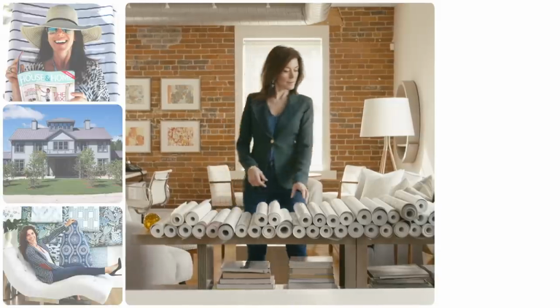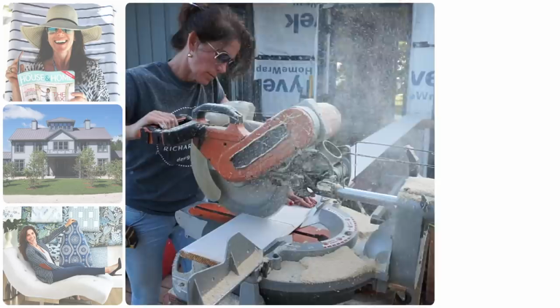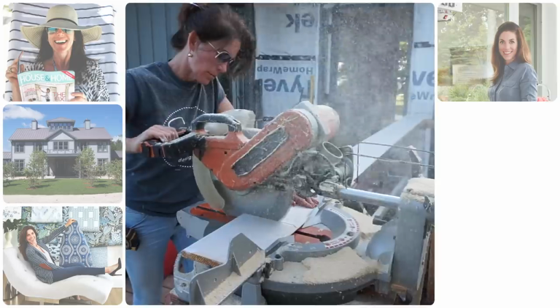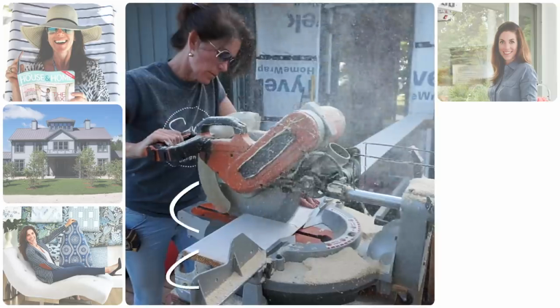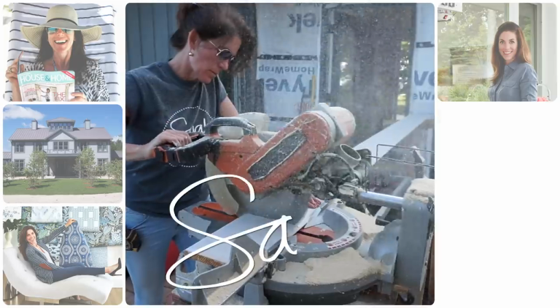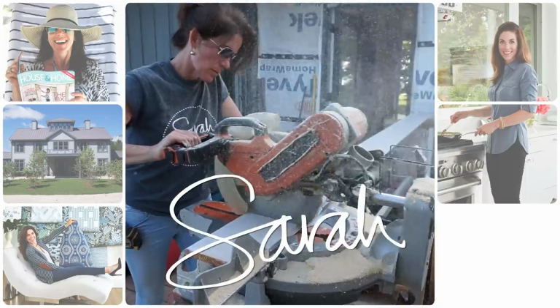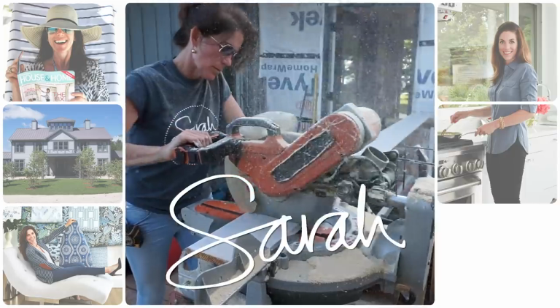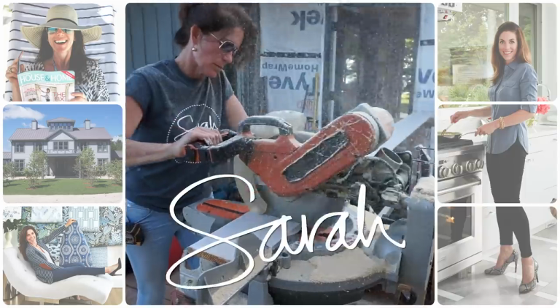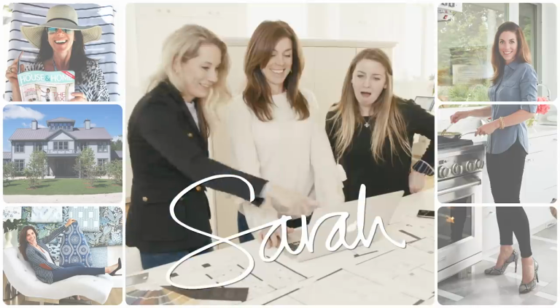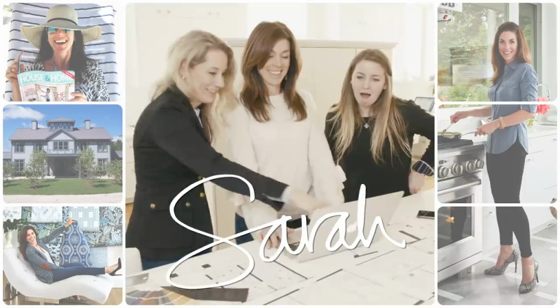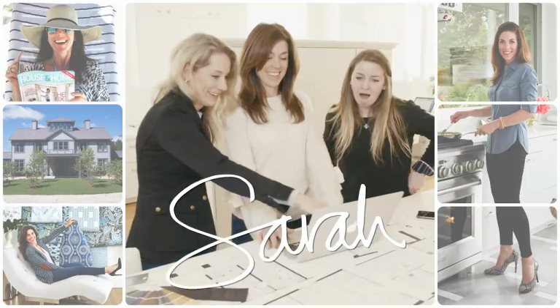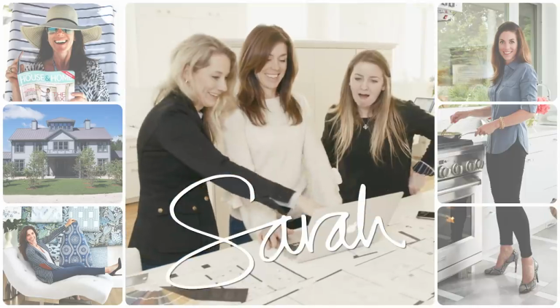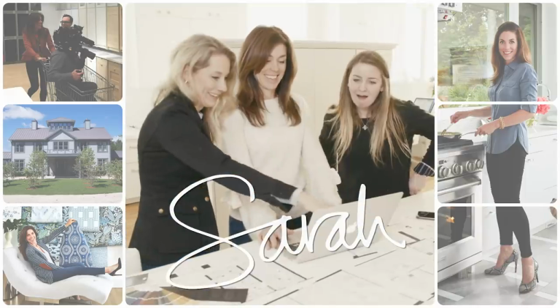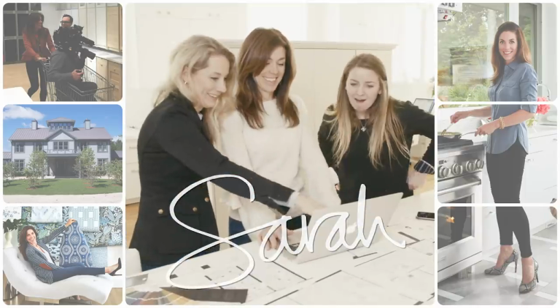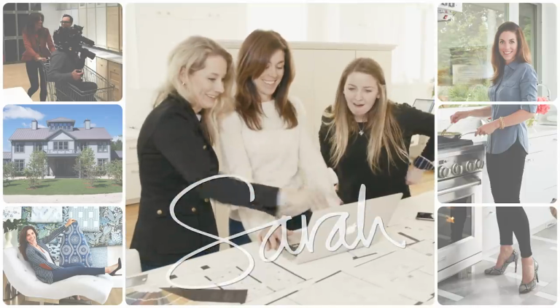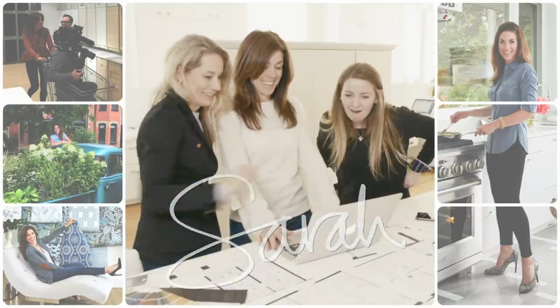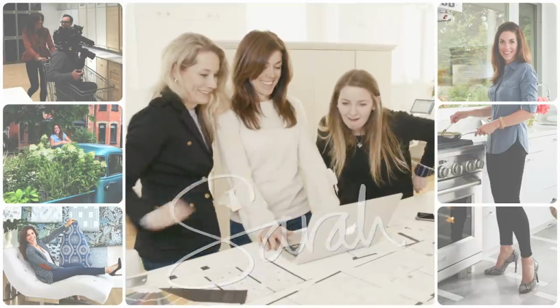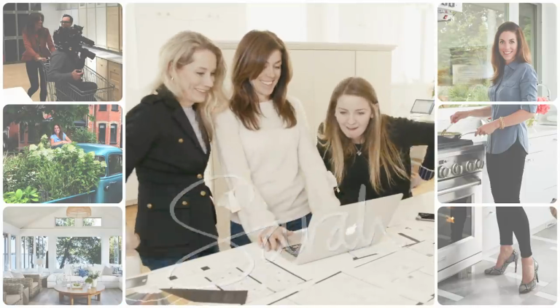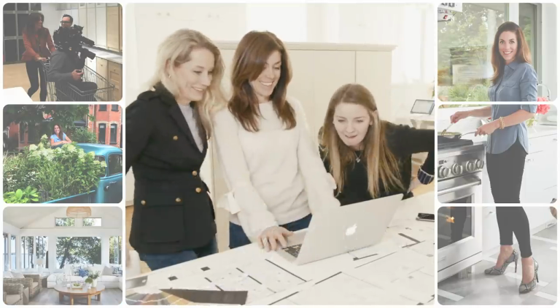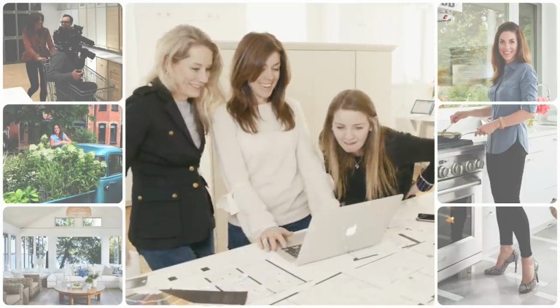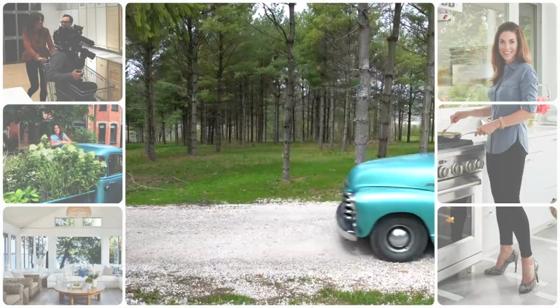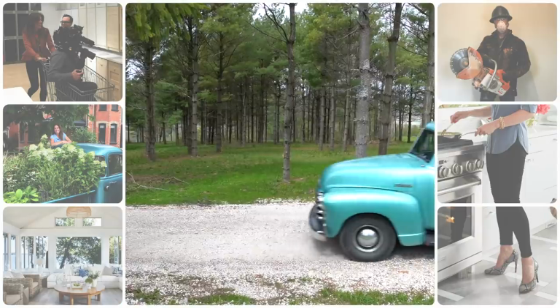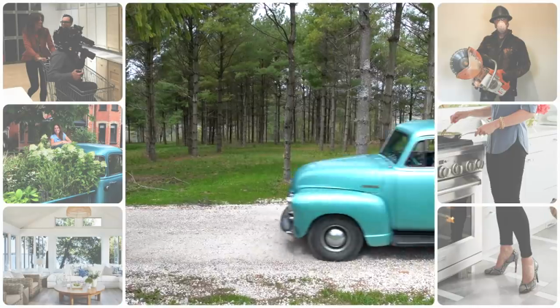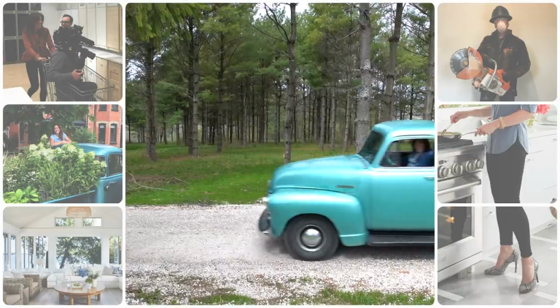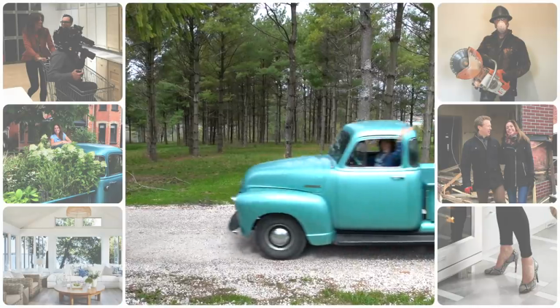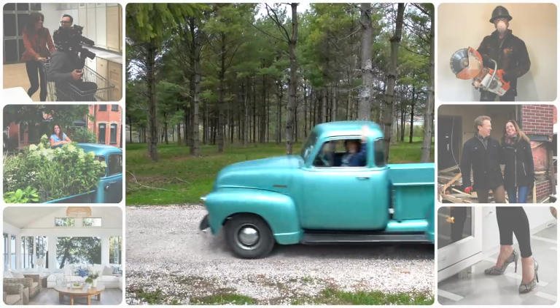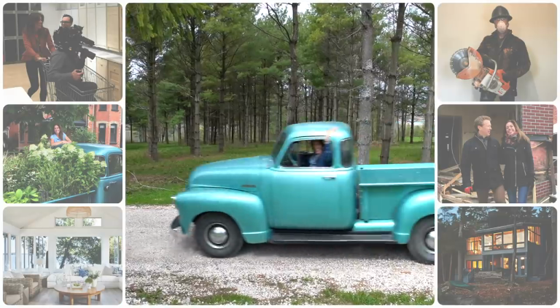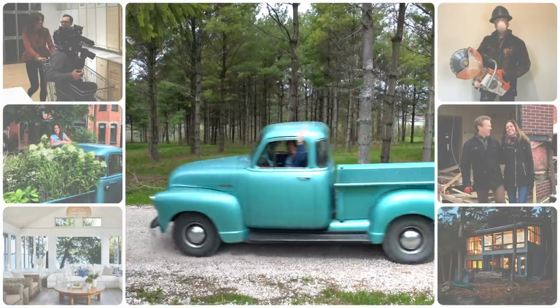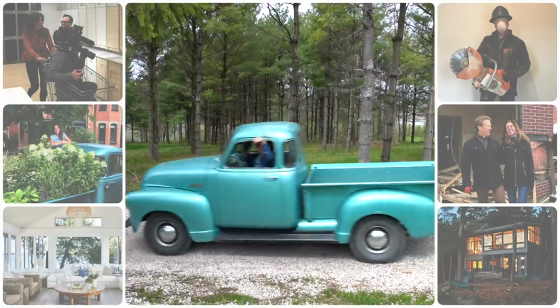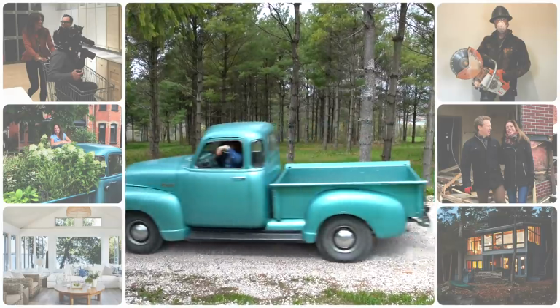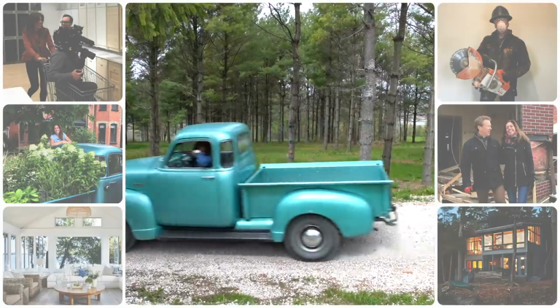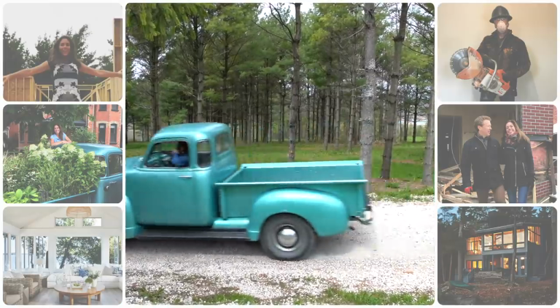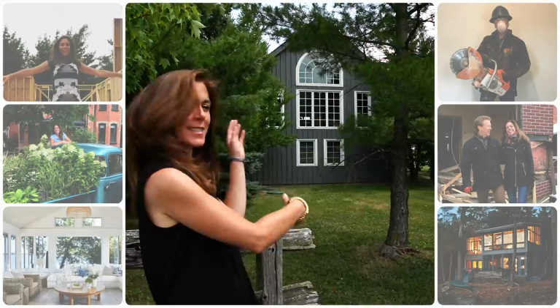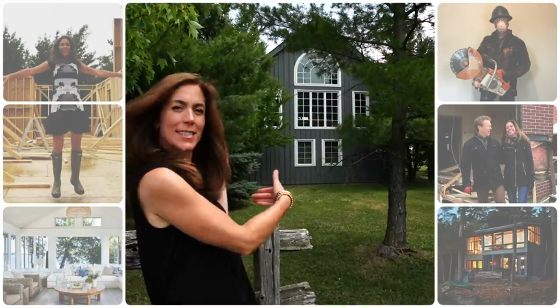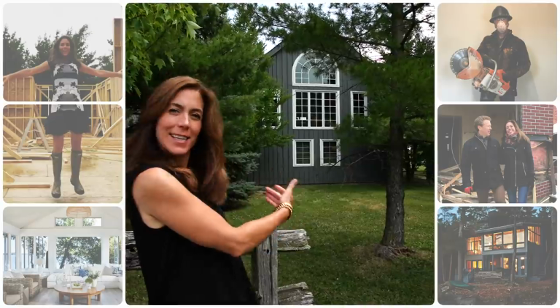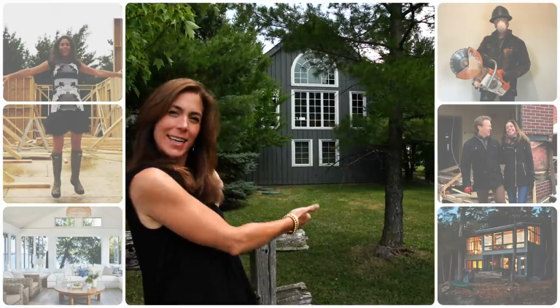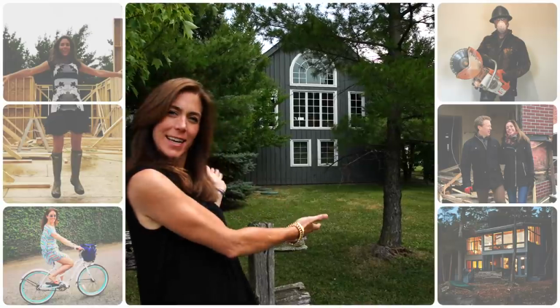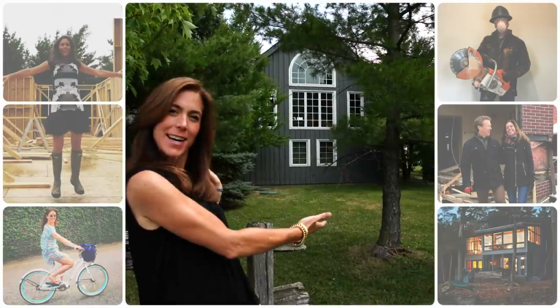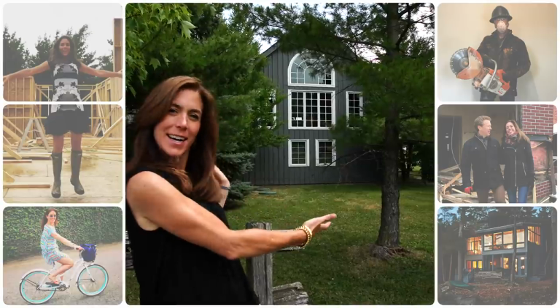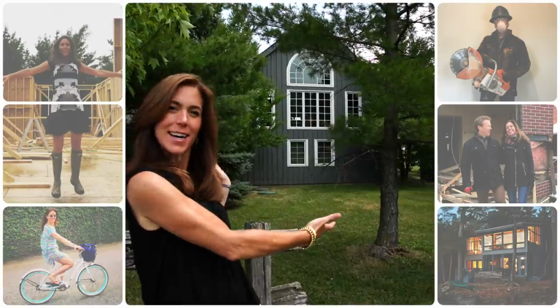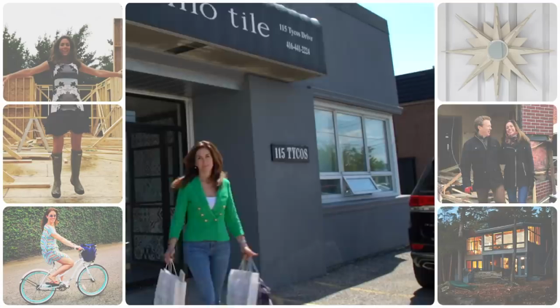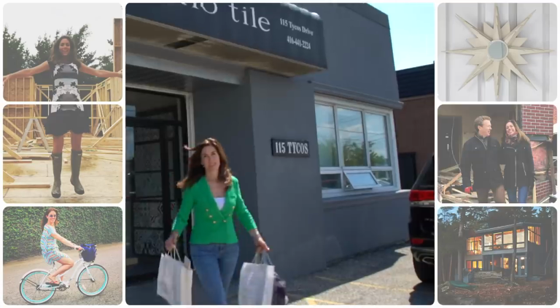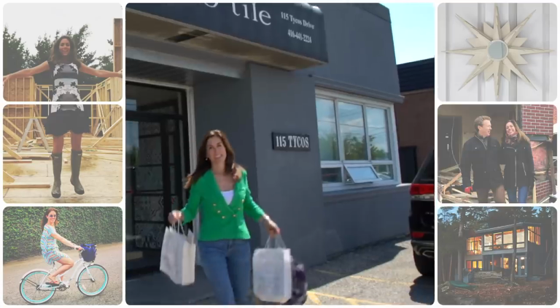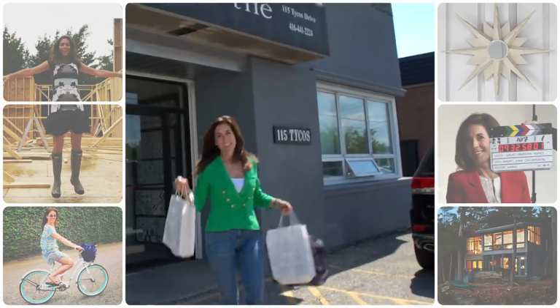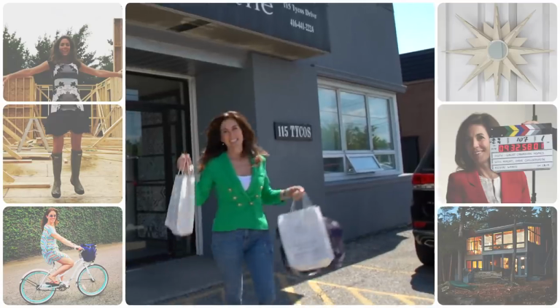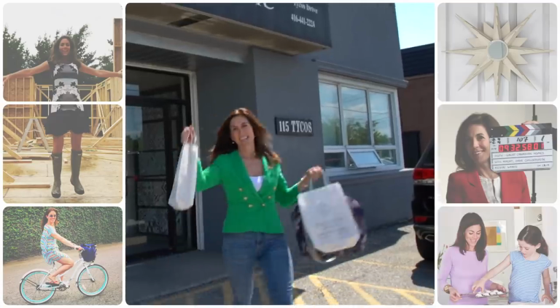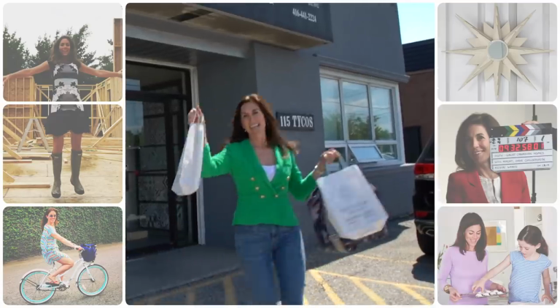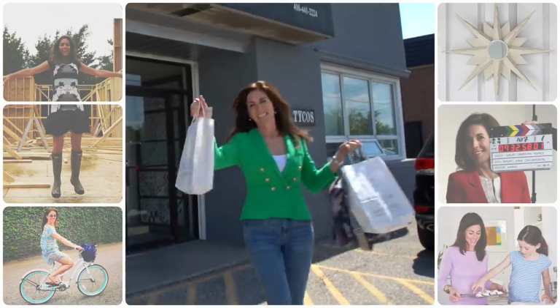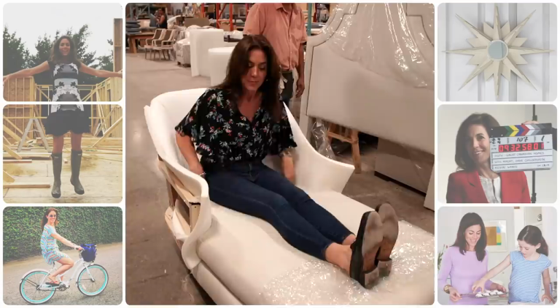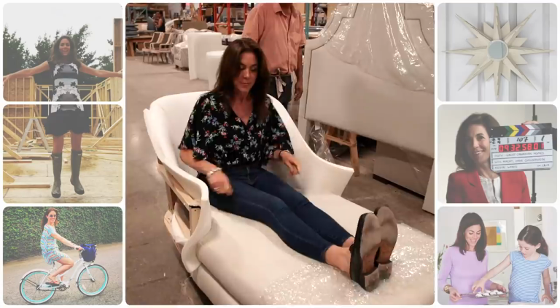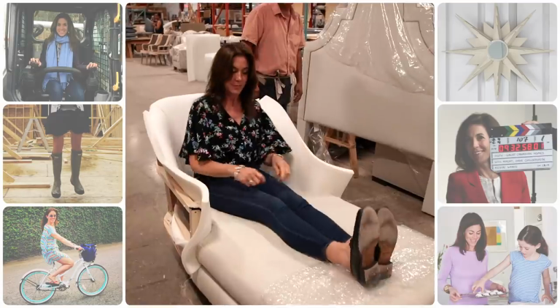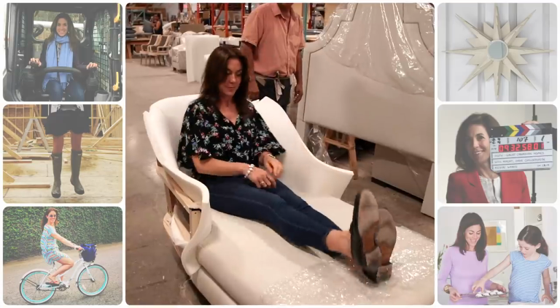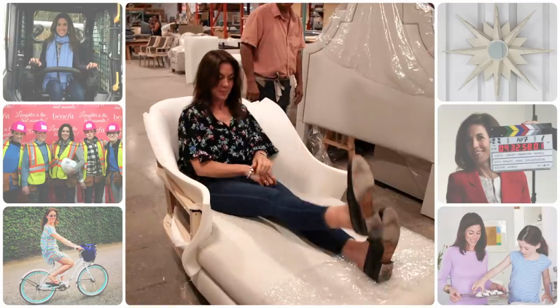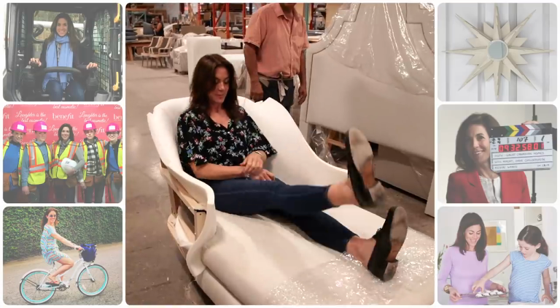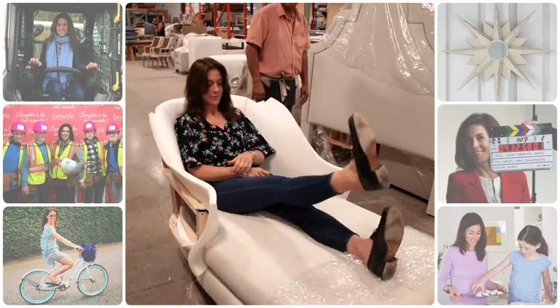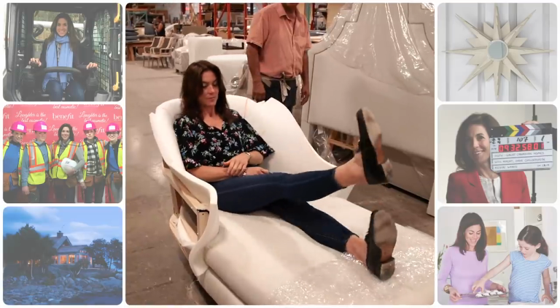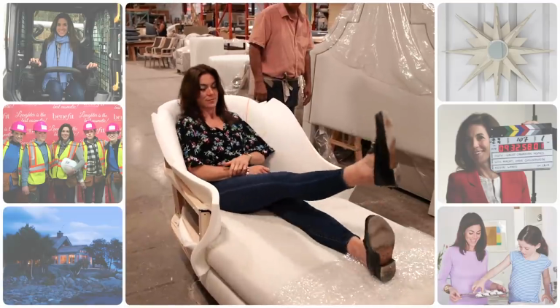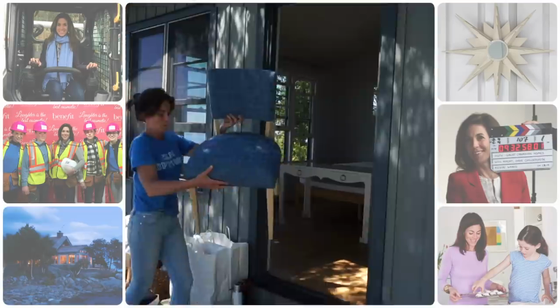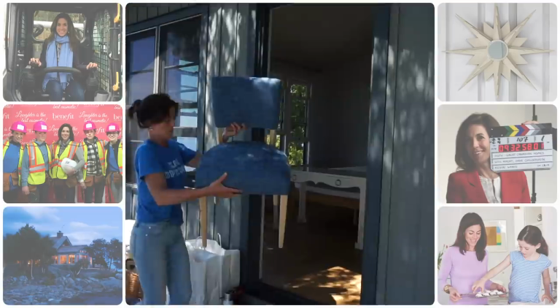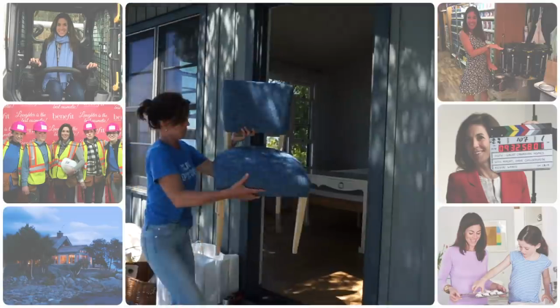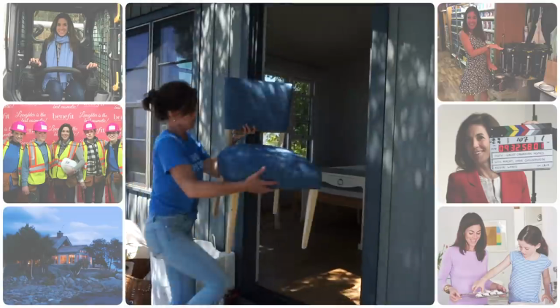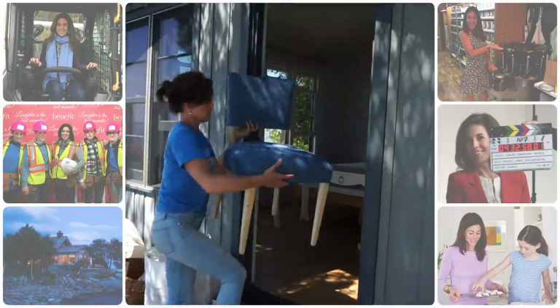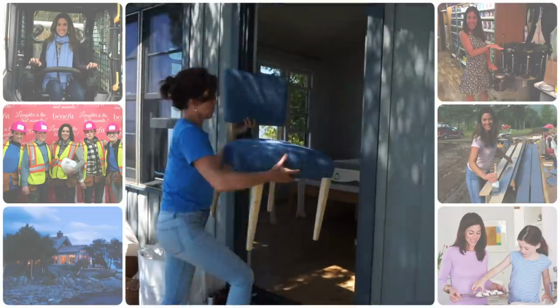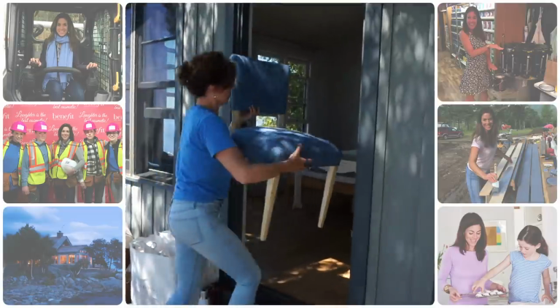I'm Sarah and every day my life revolves around design and I'm sharing it with you. Today is another chapter in my design life.